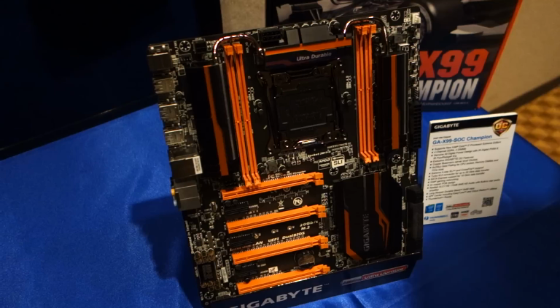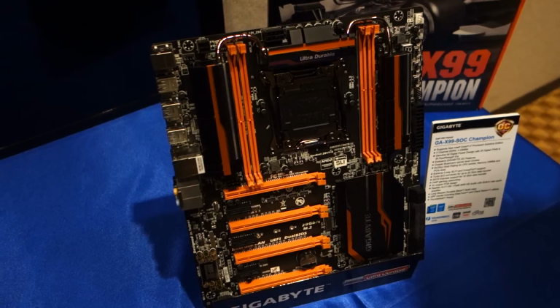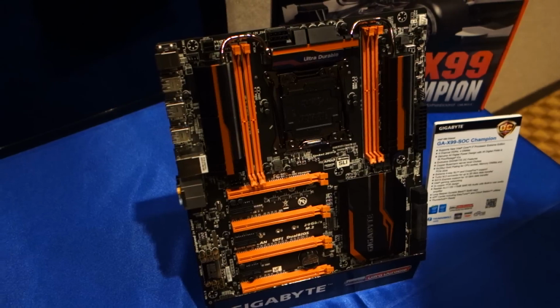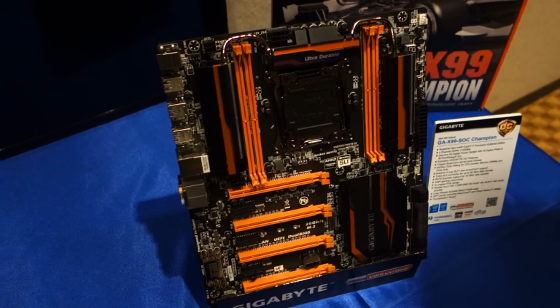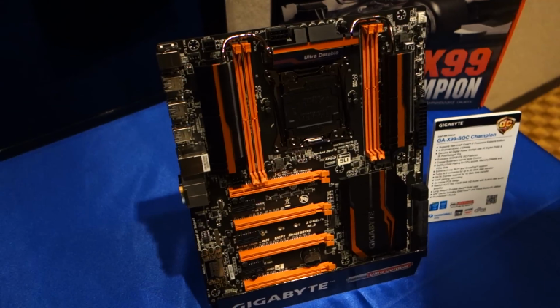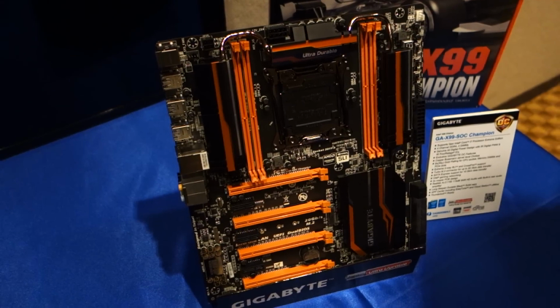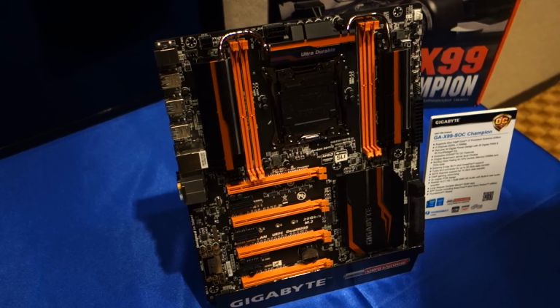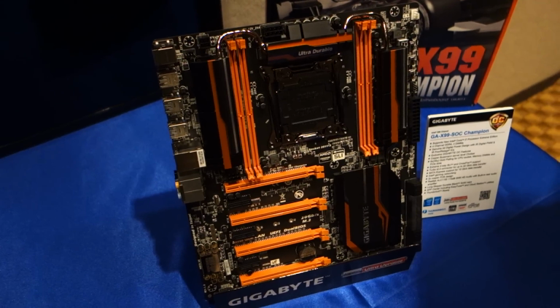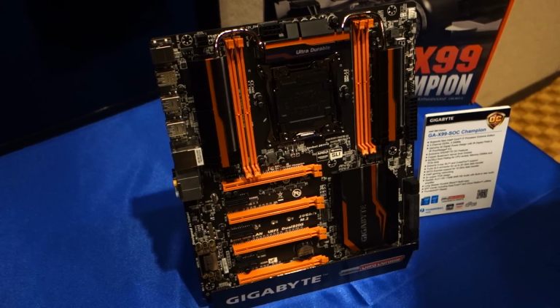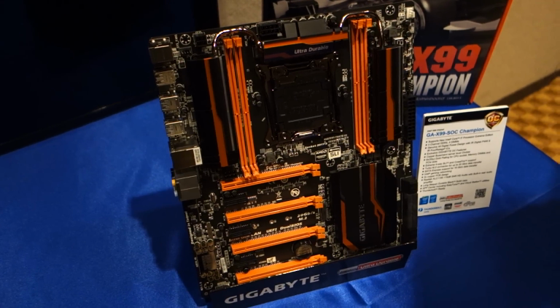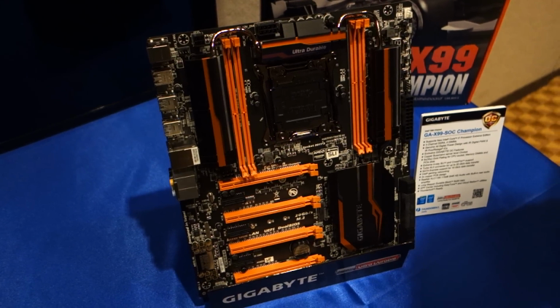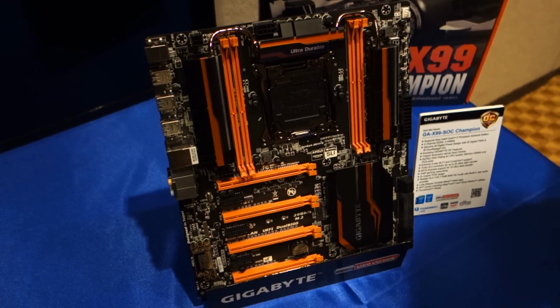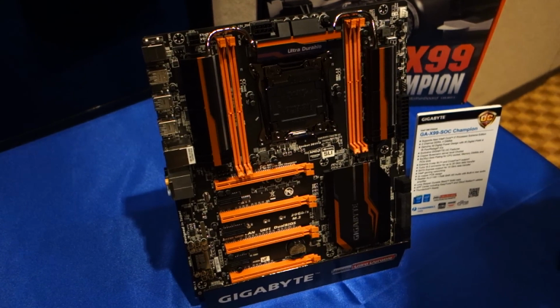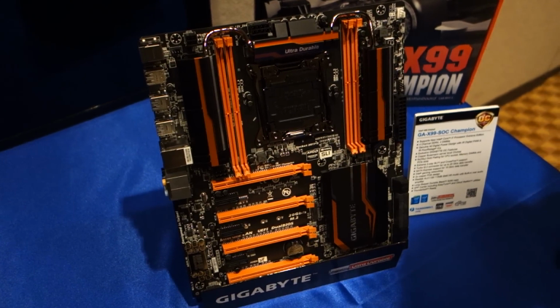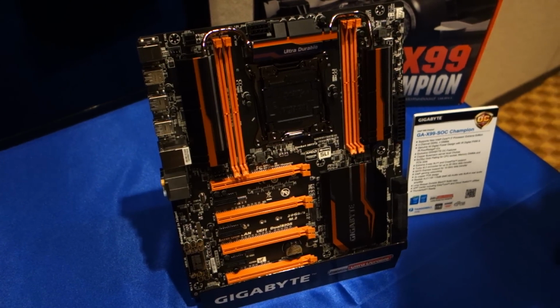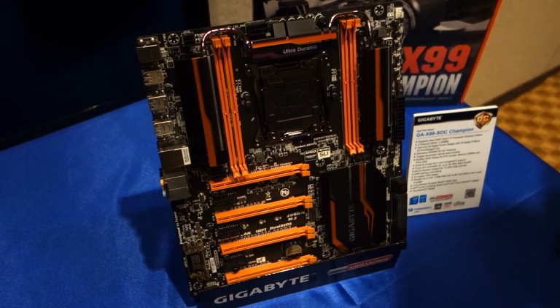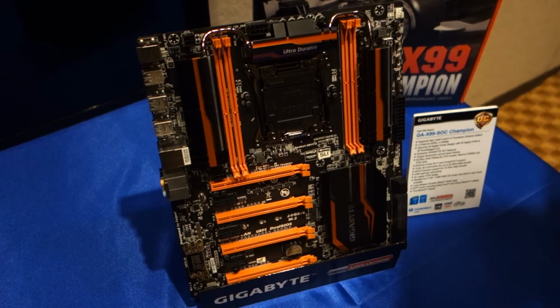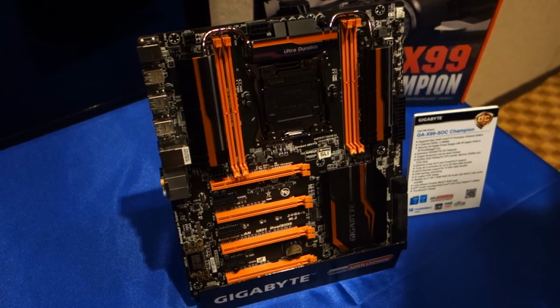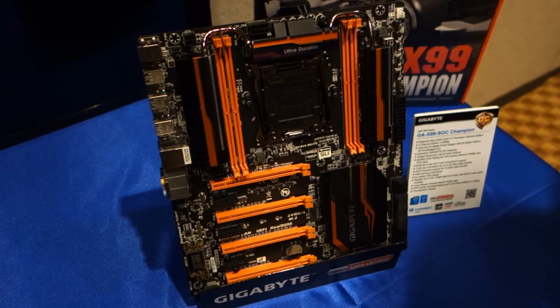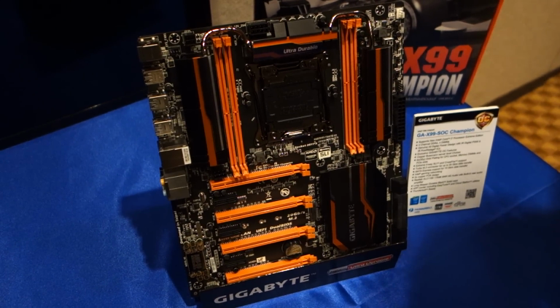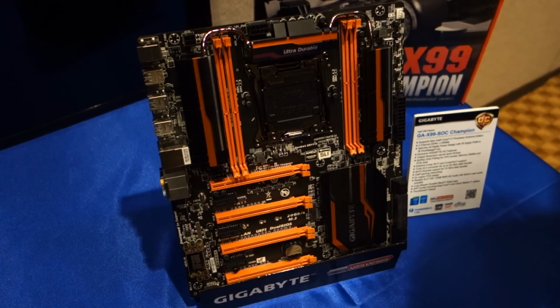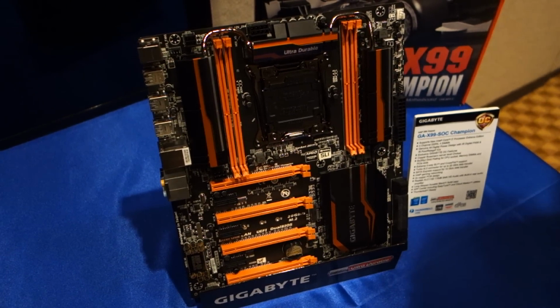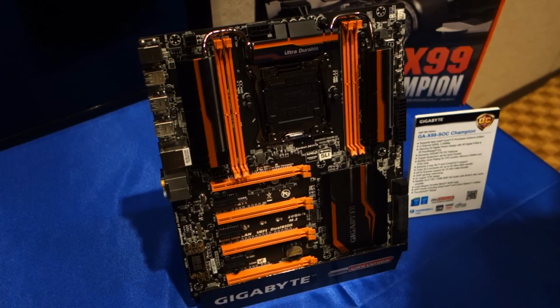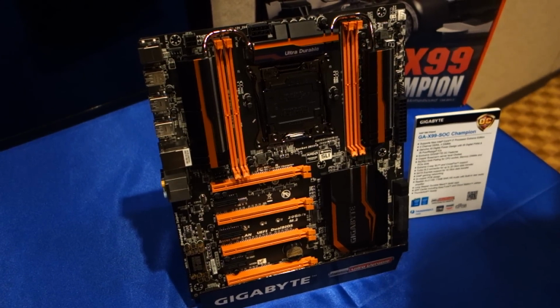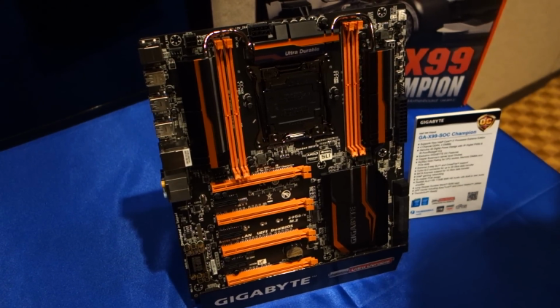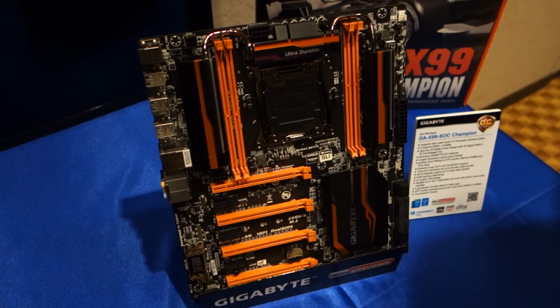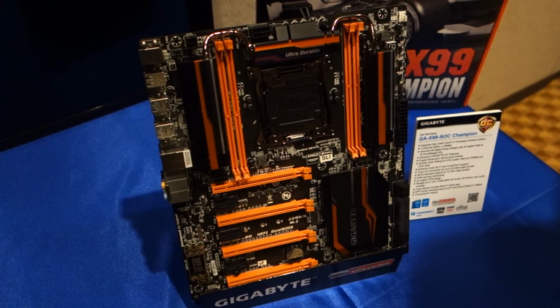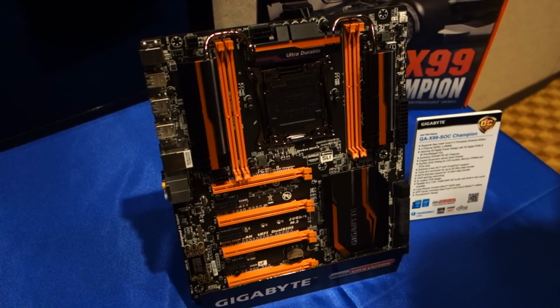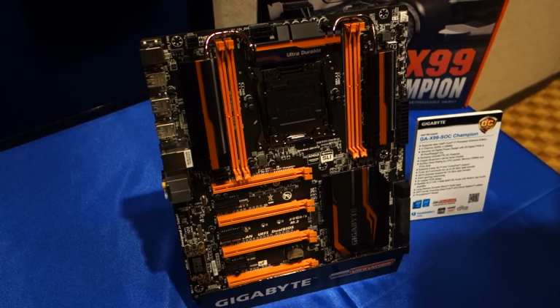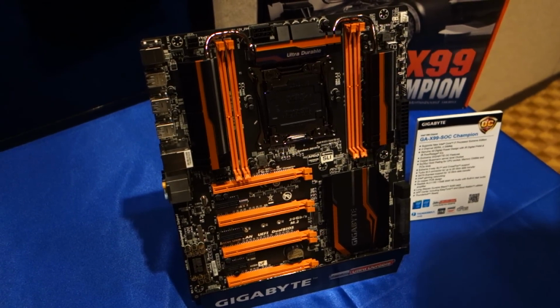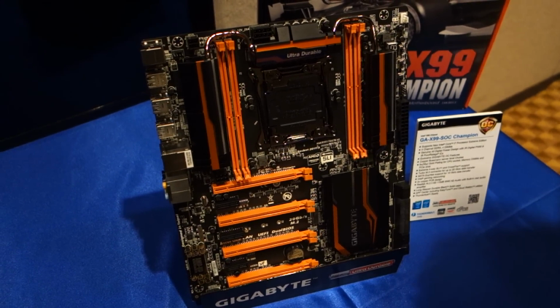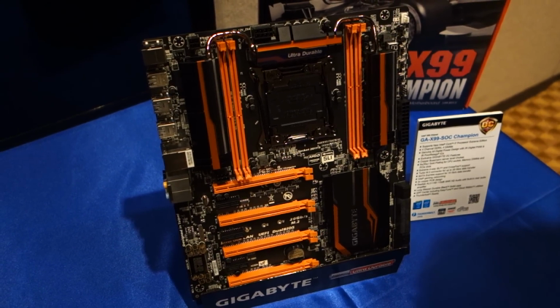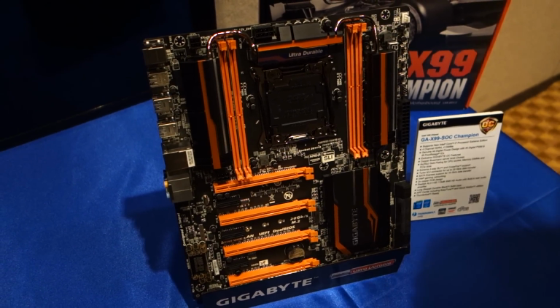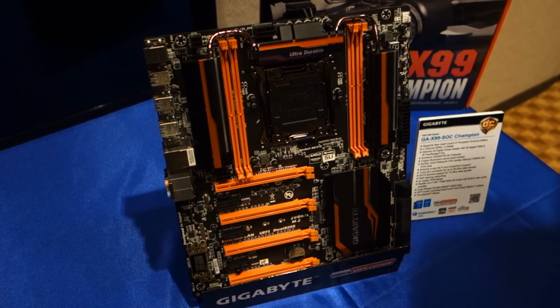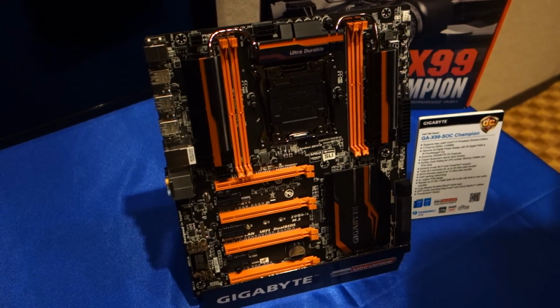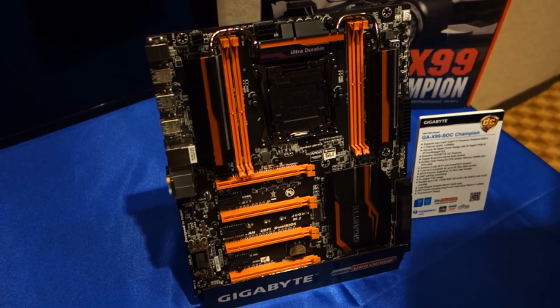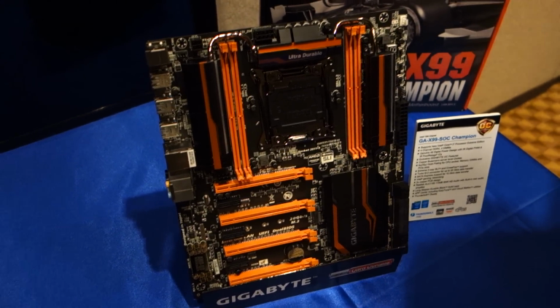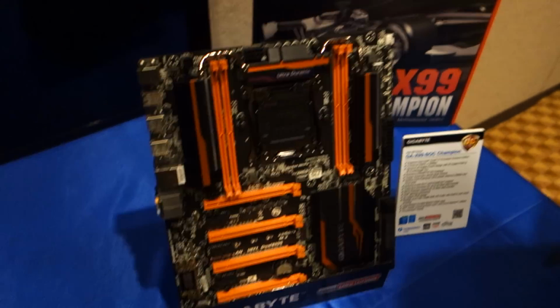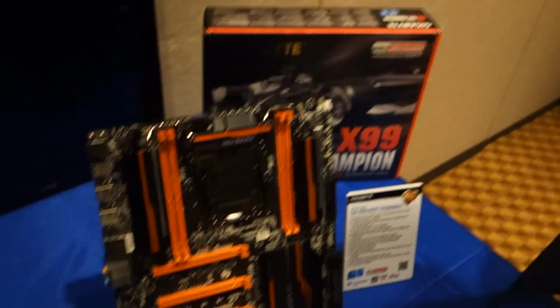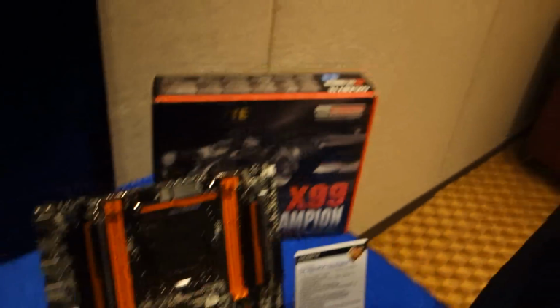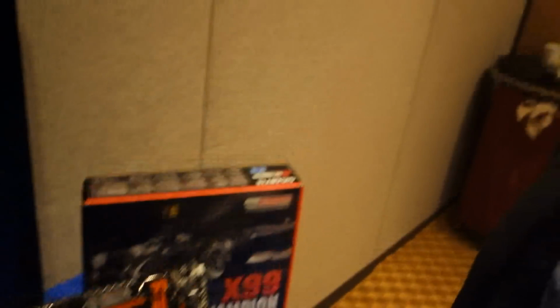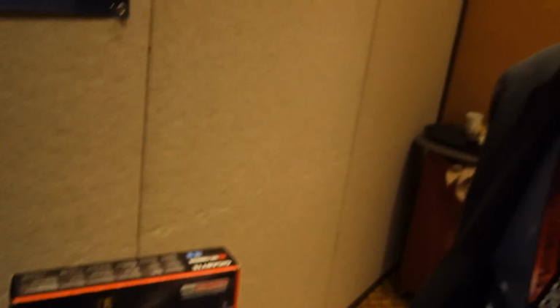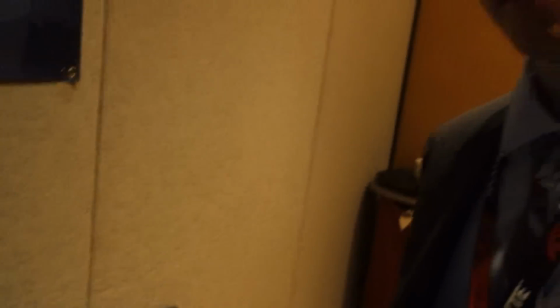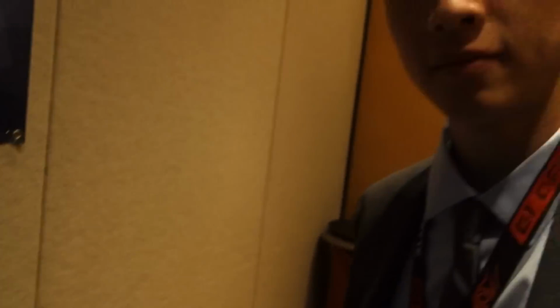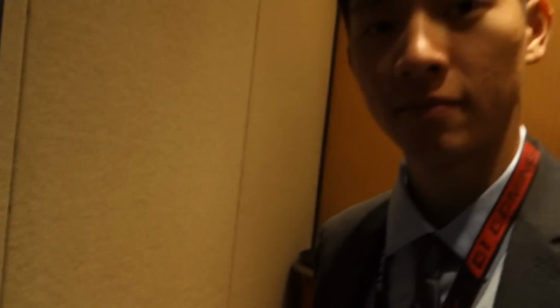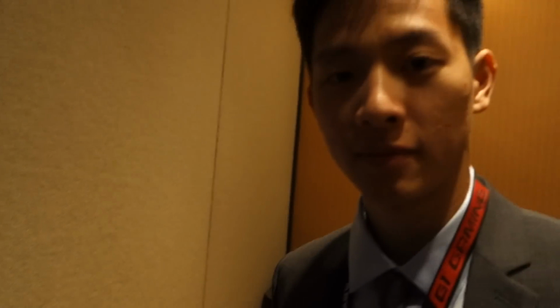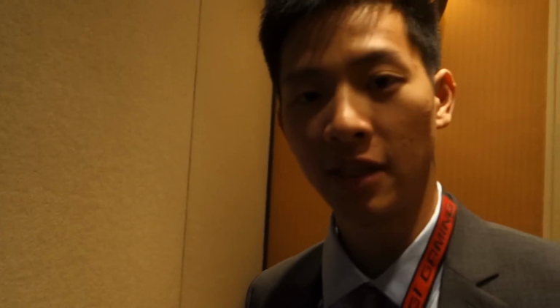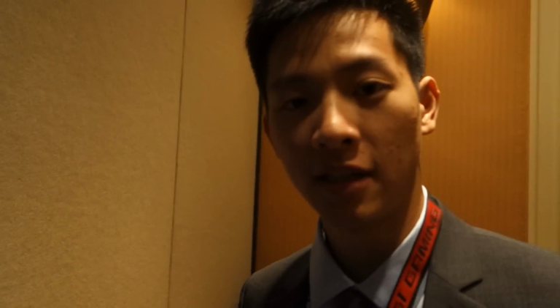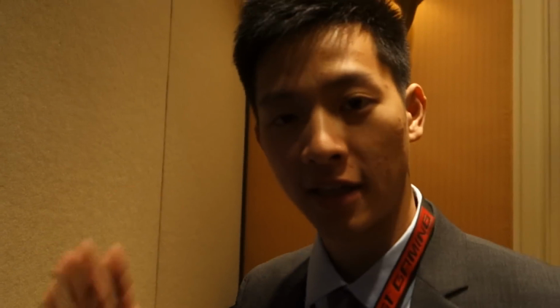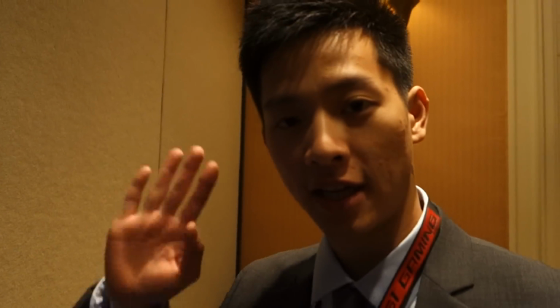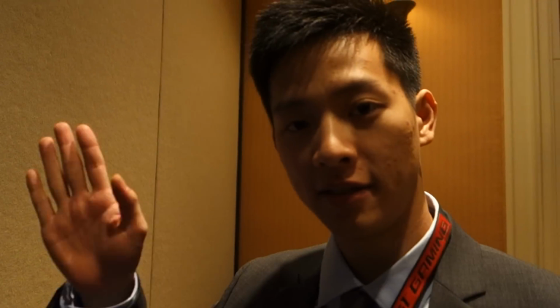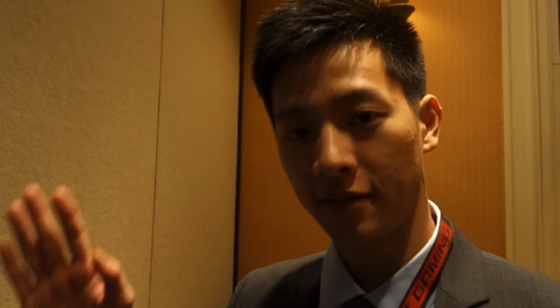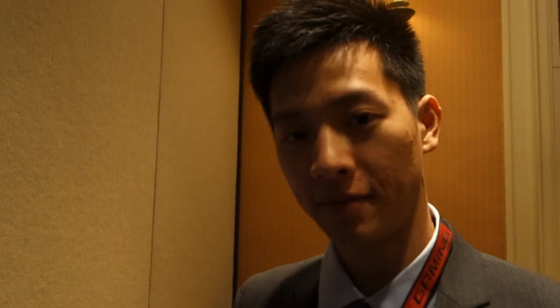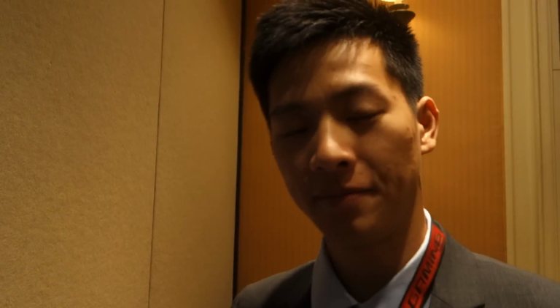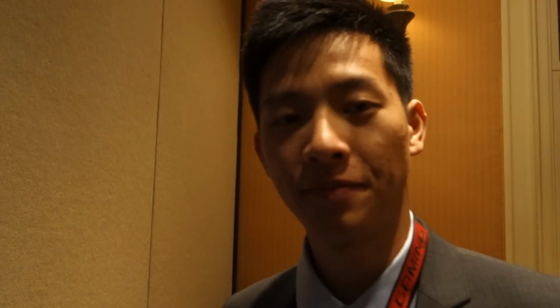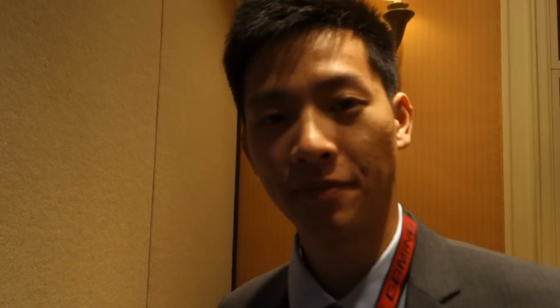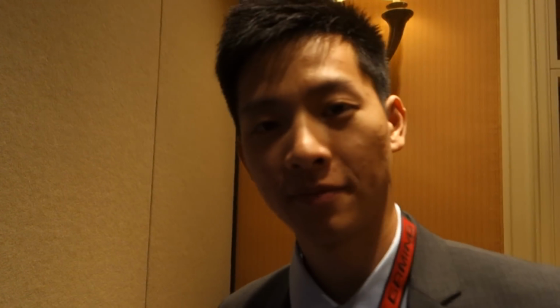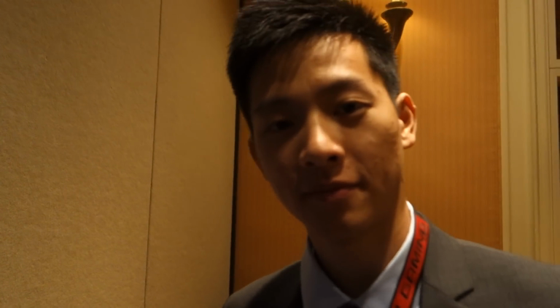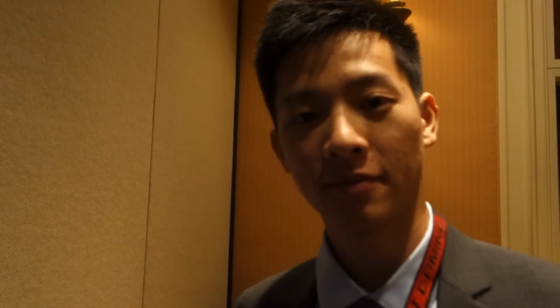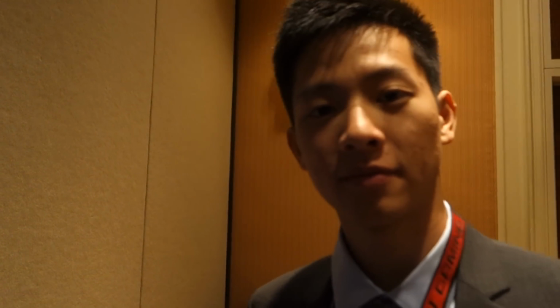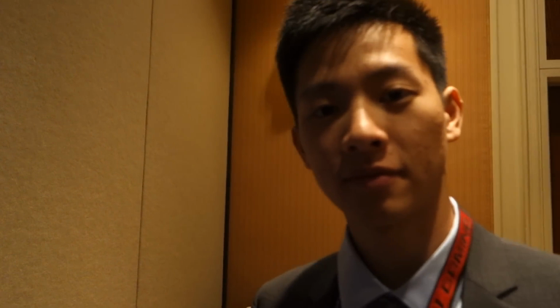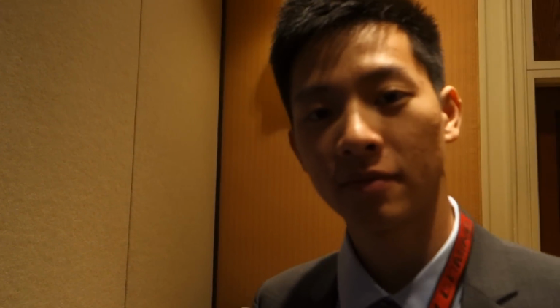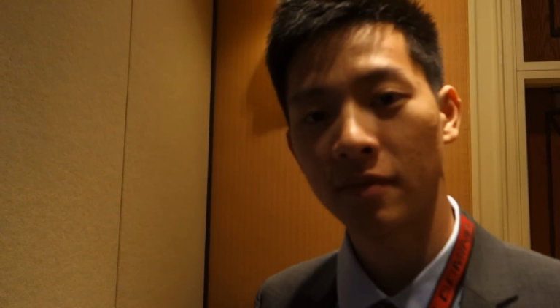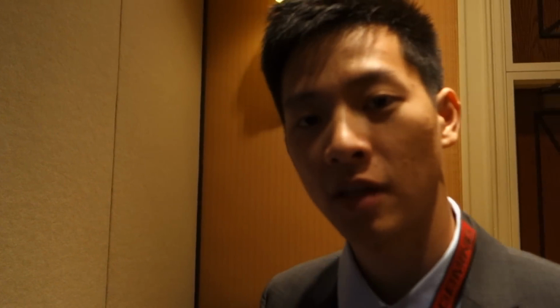Thank you for Maximum PC here at CES 2015. I'm here at Gigabyte's suite speaking with Leon. Leon, can you tell us what we're looking at here?